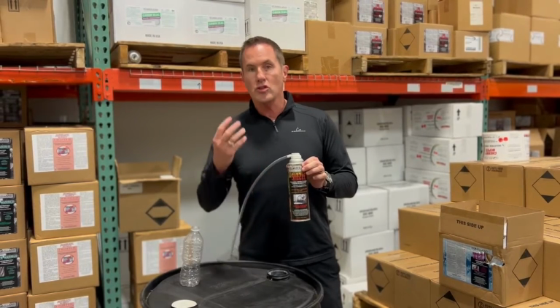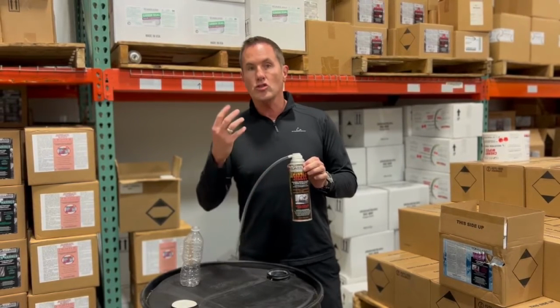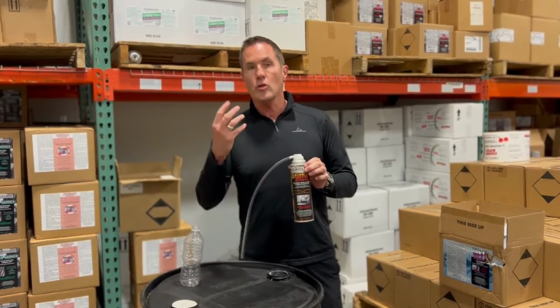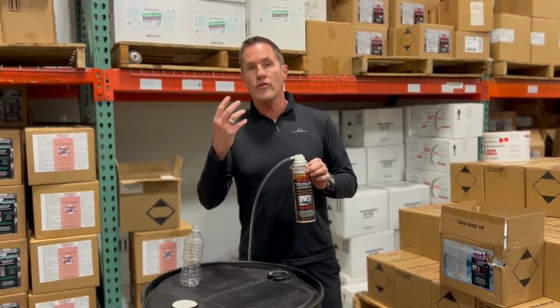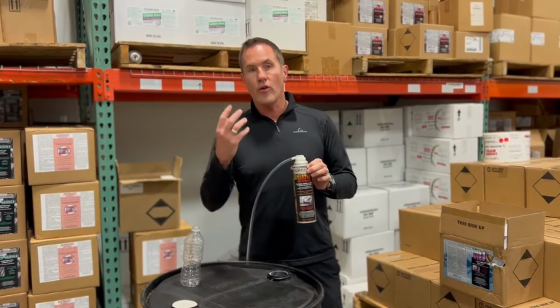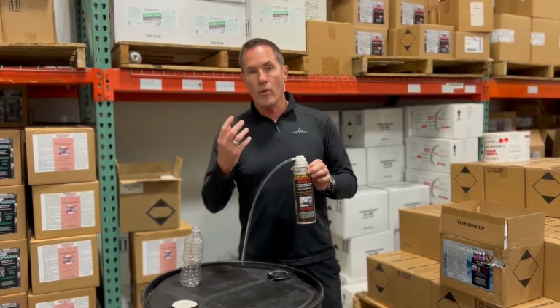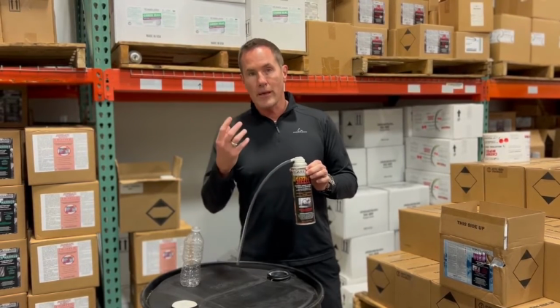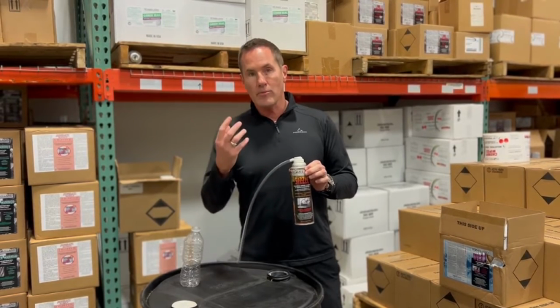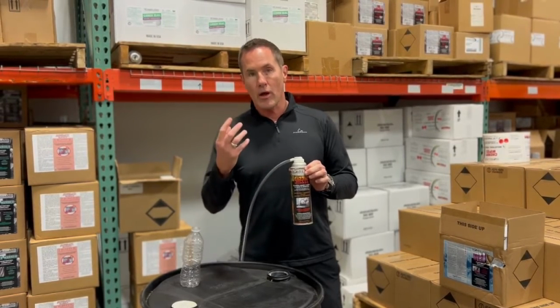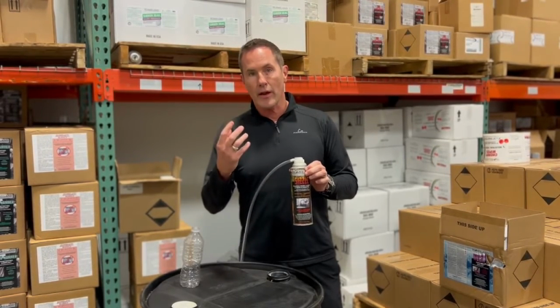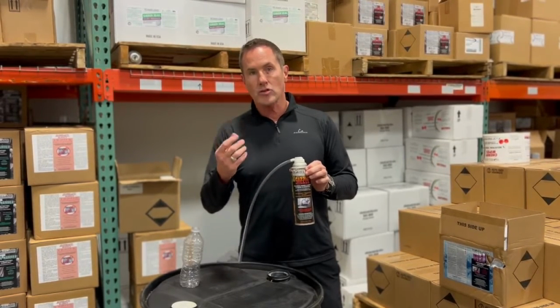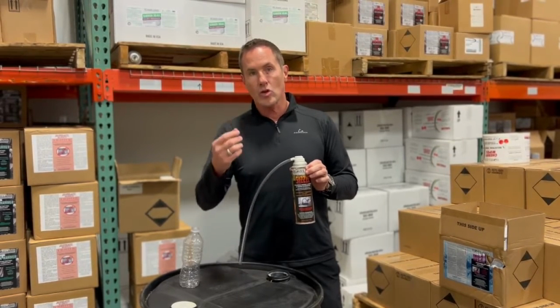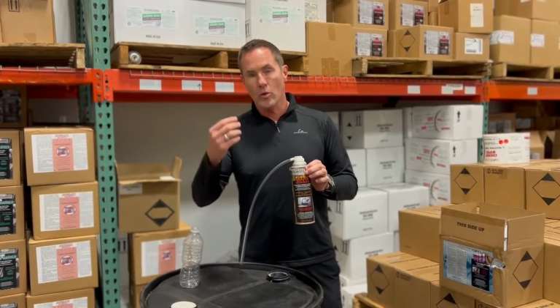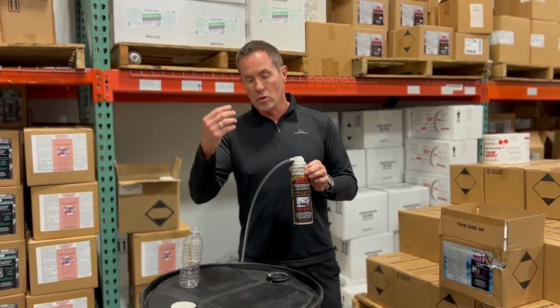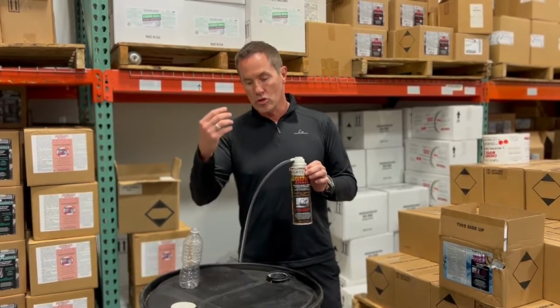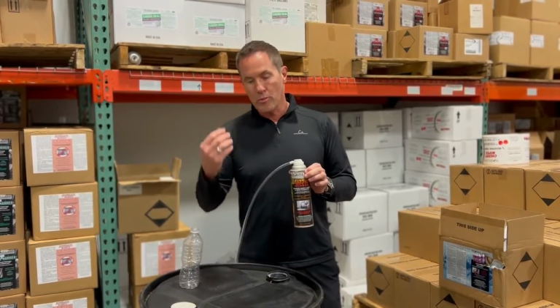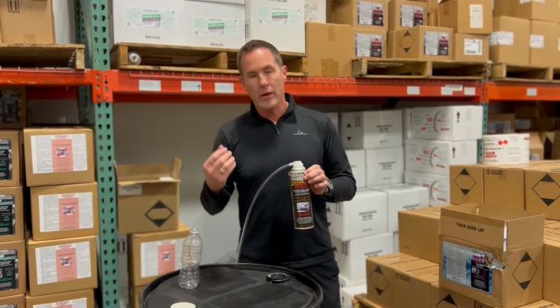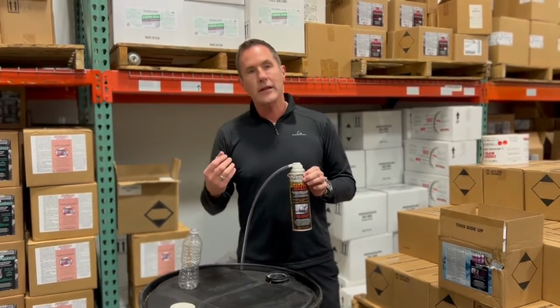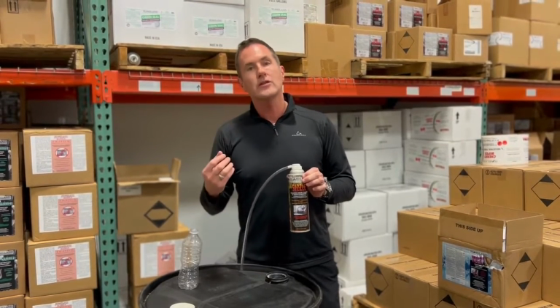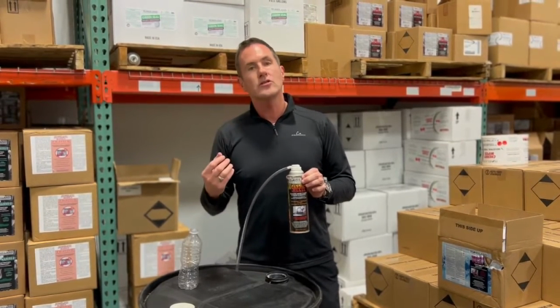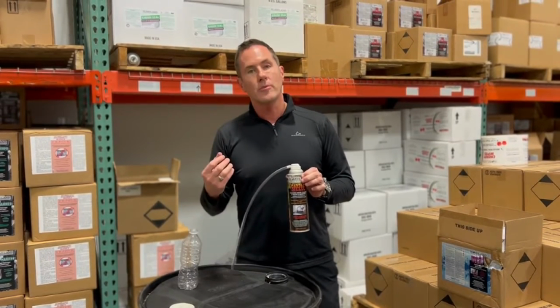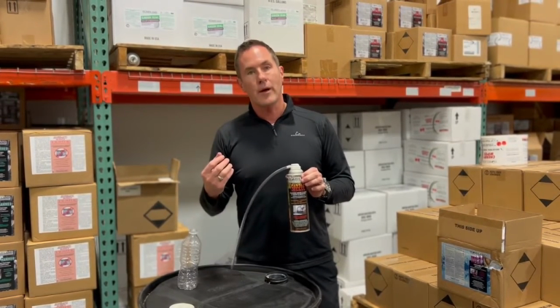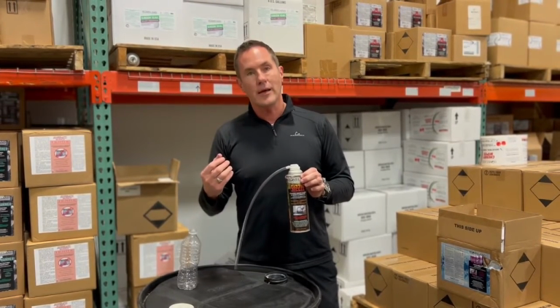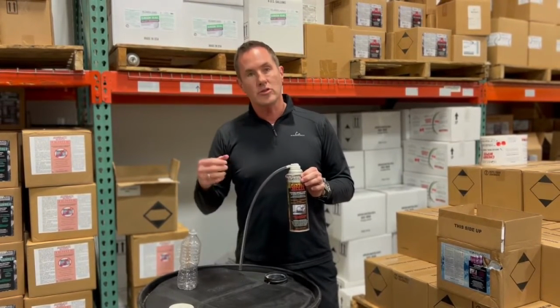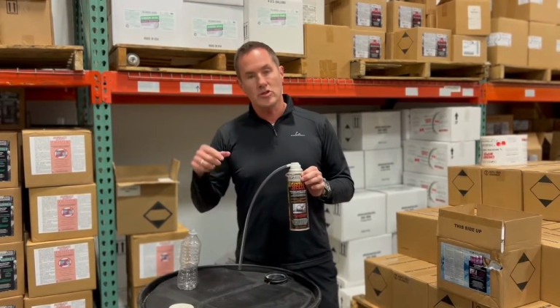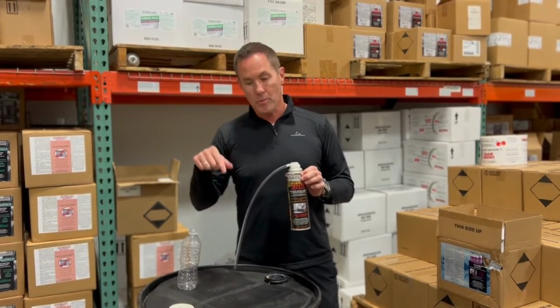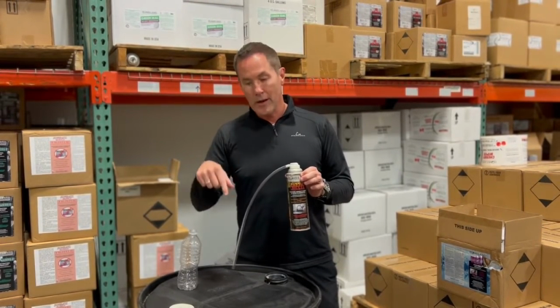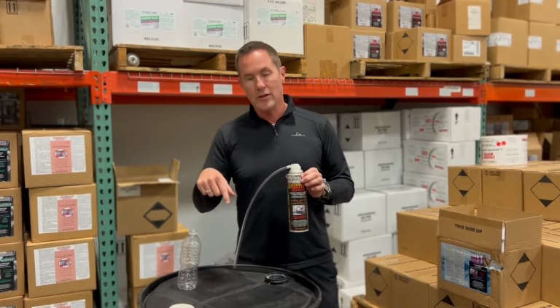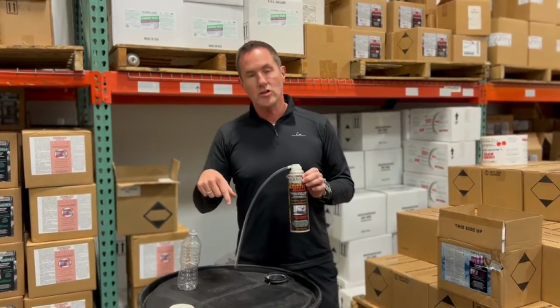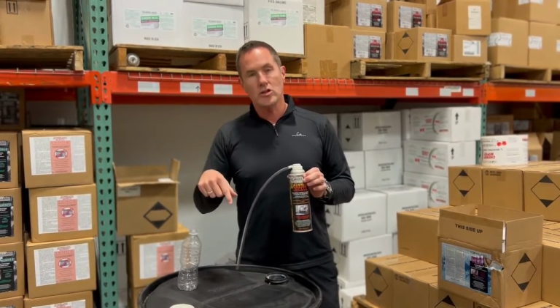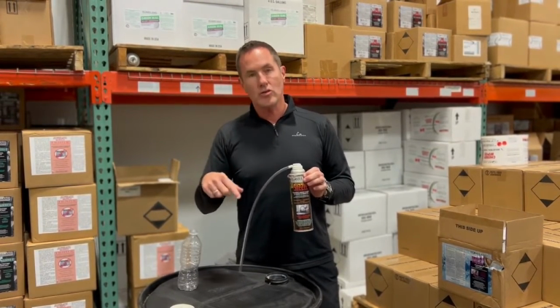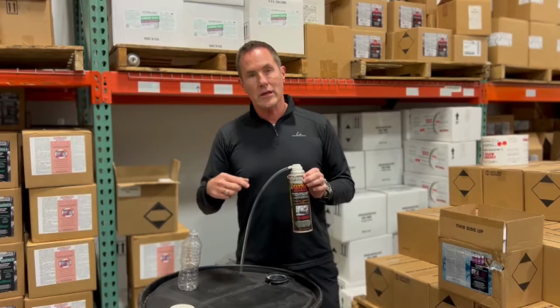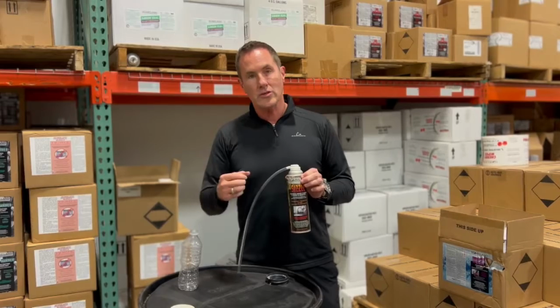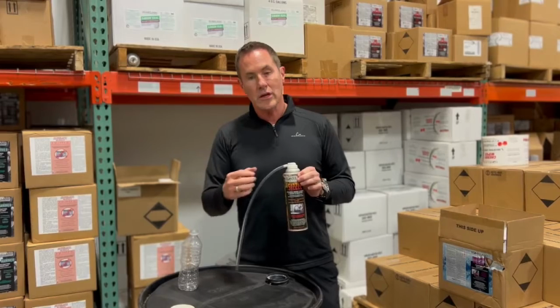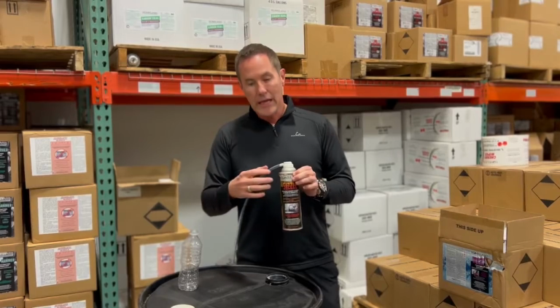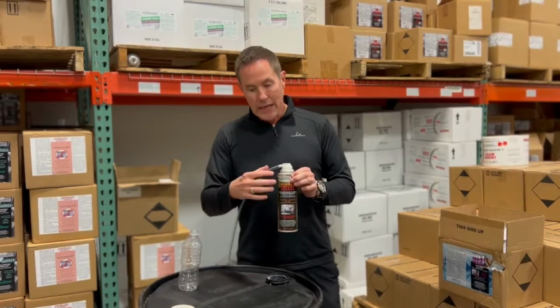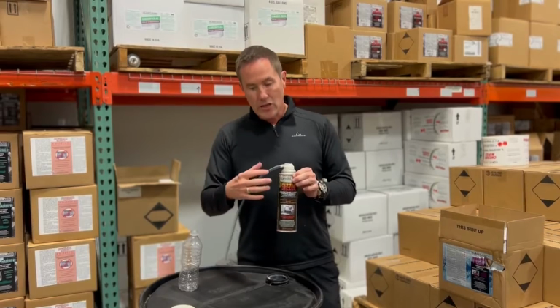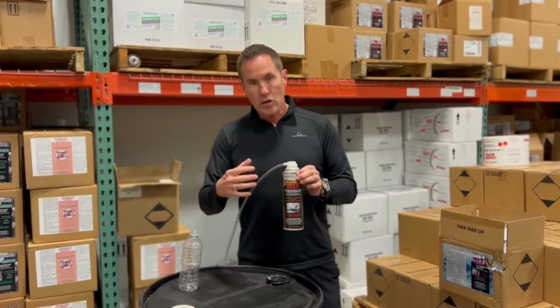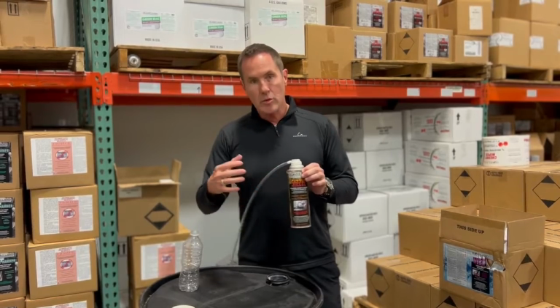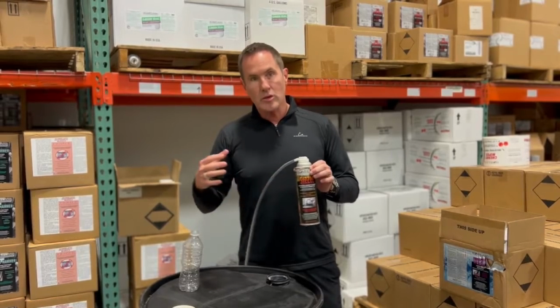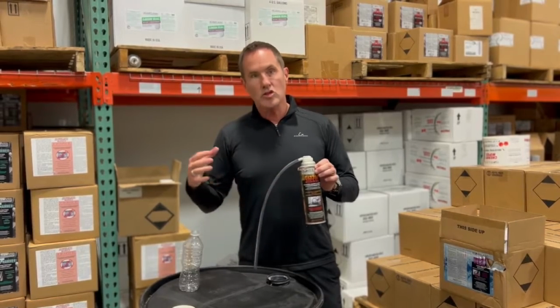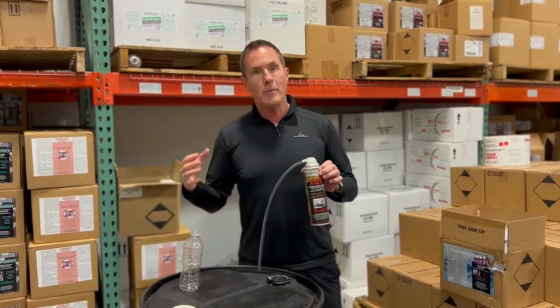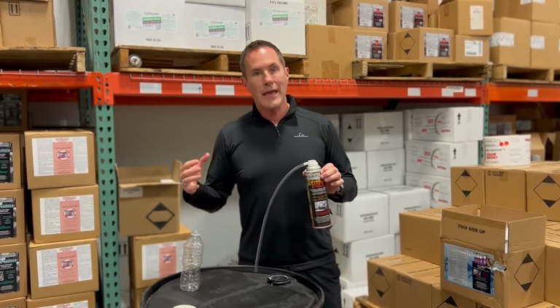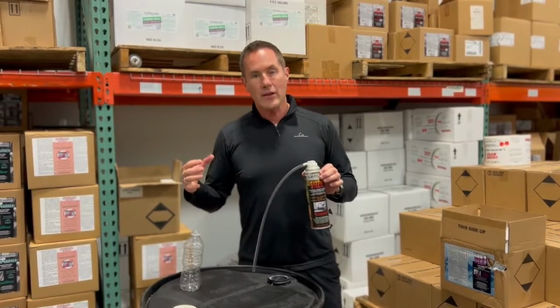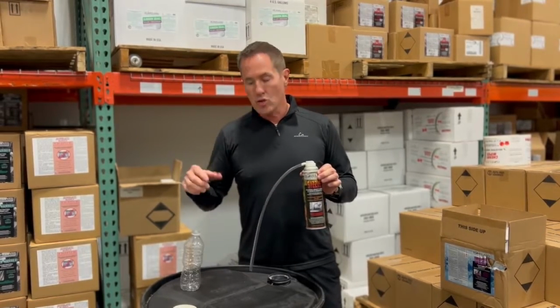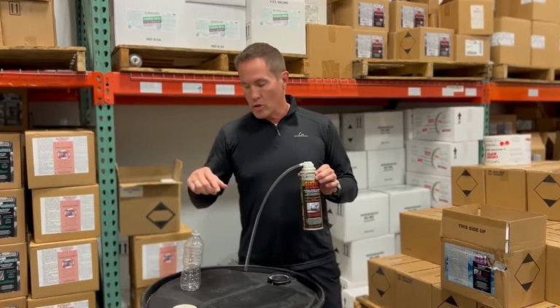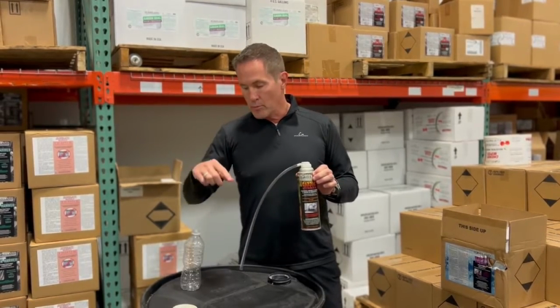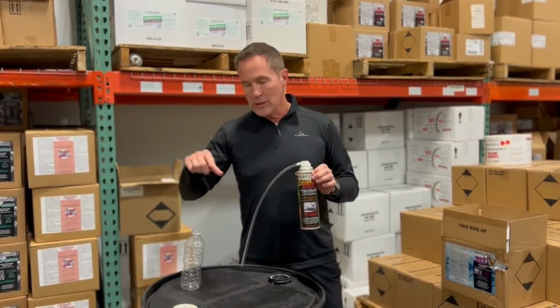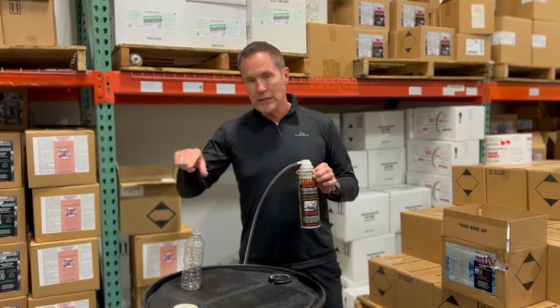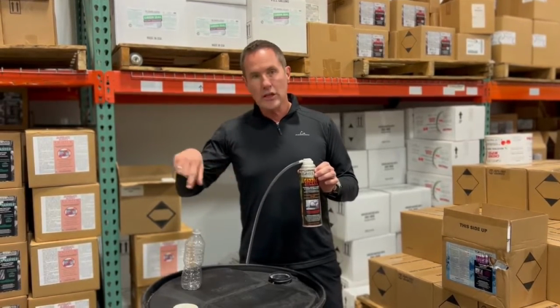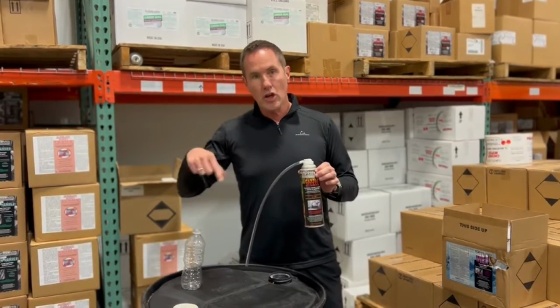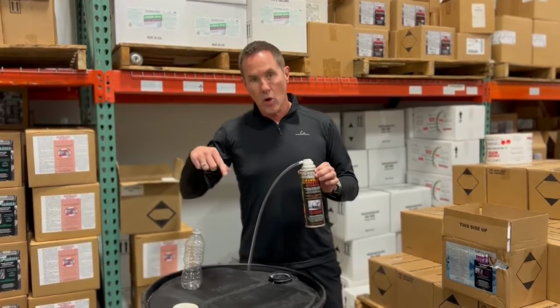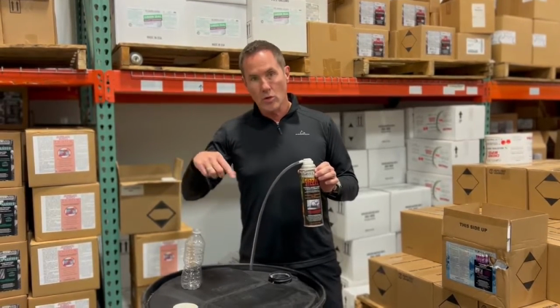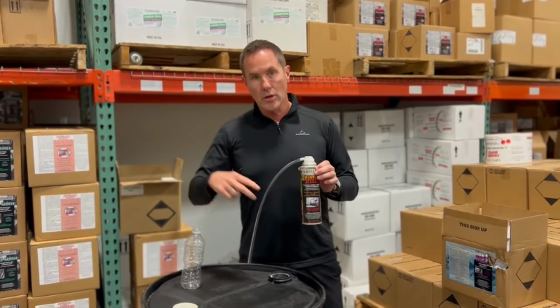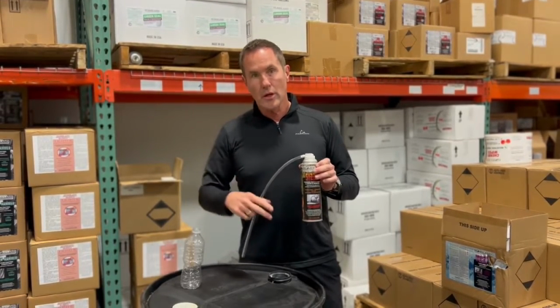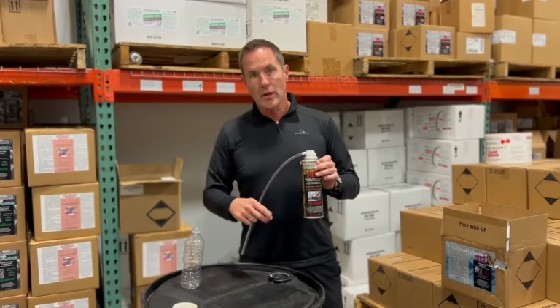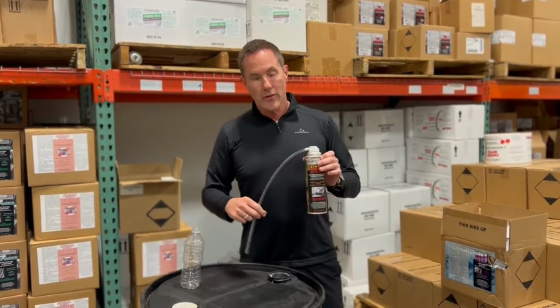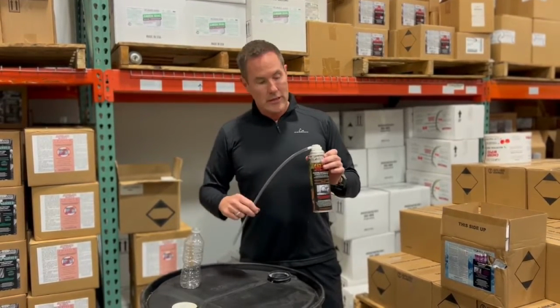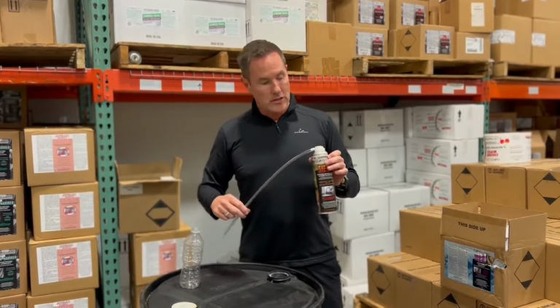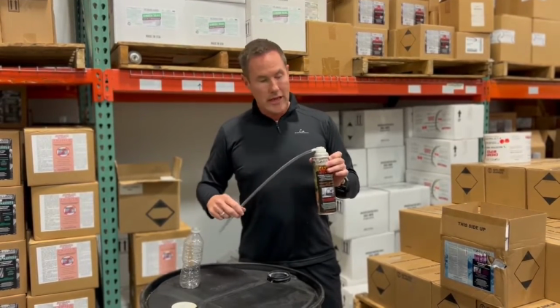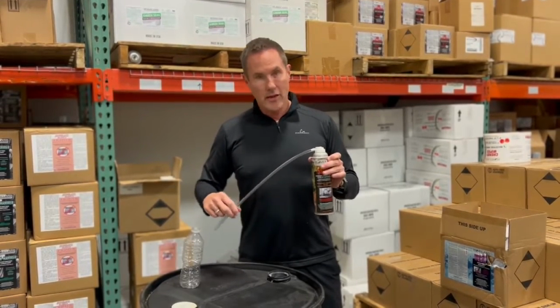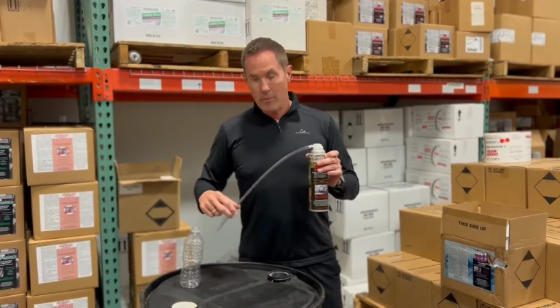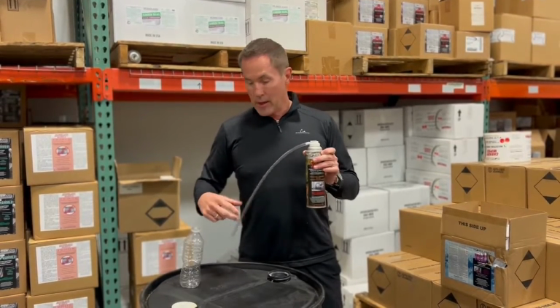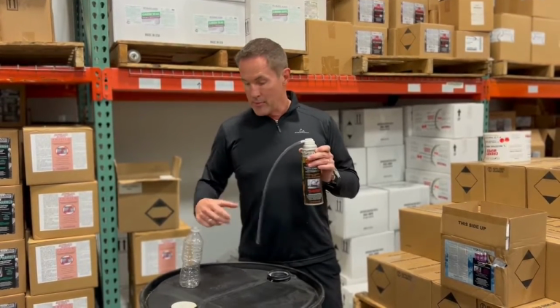It's also a foaming product, so when you spray it into the pipes and spray it into your drains, it's going to expand to completely coat the inside of the pipe.